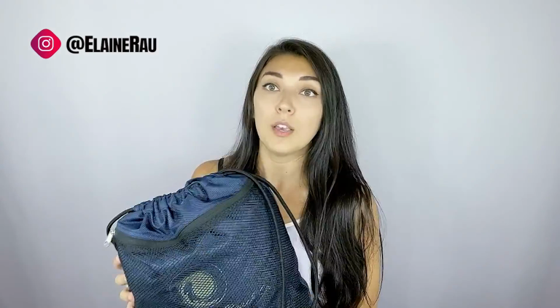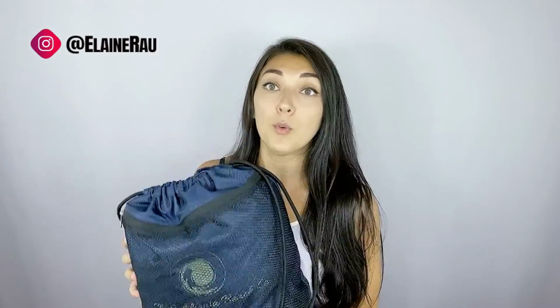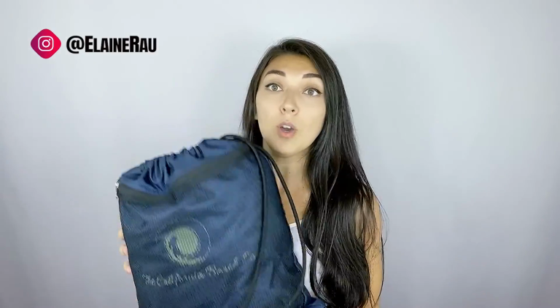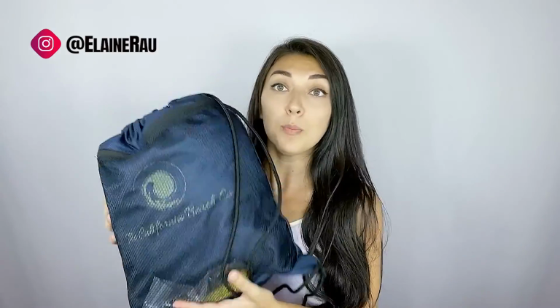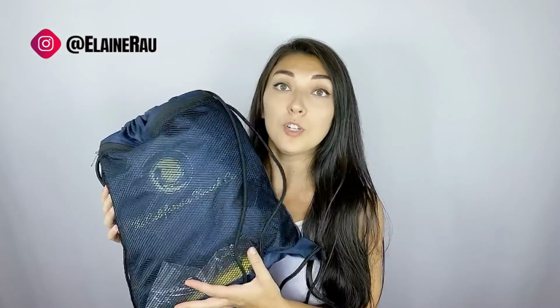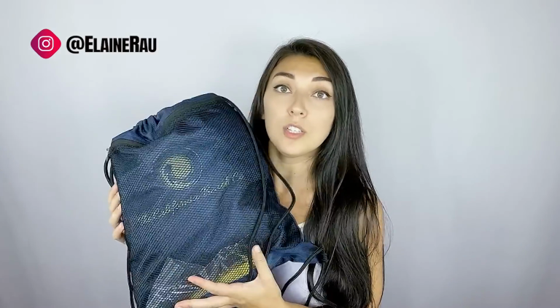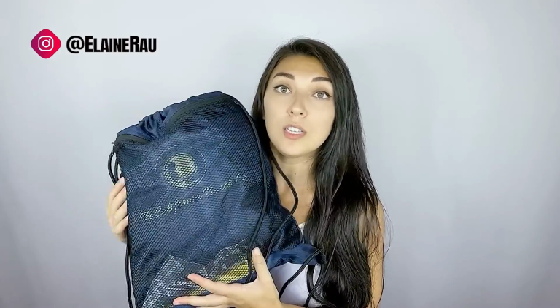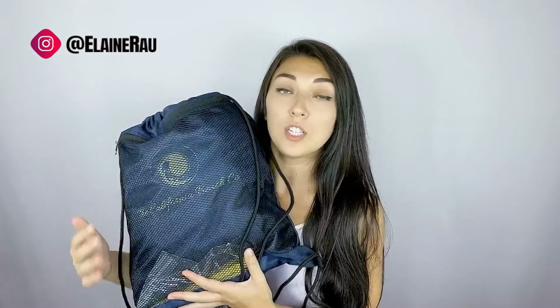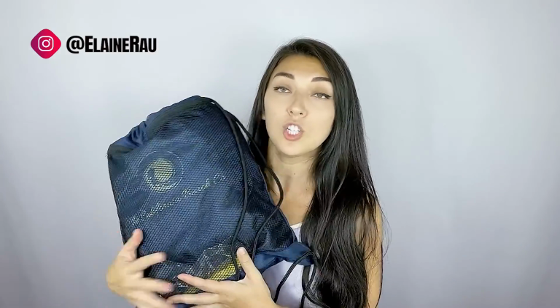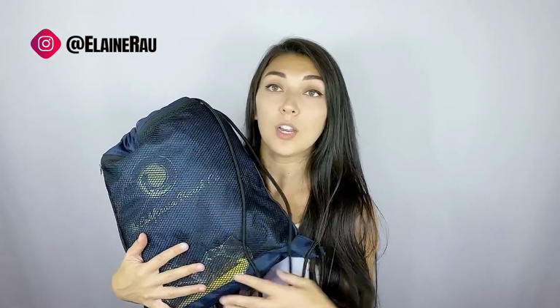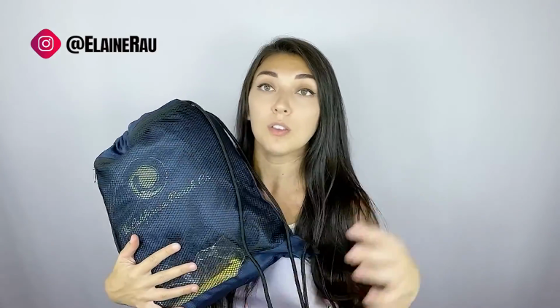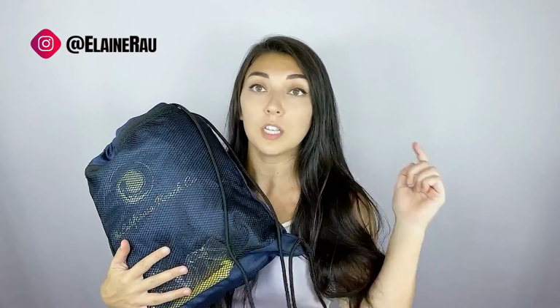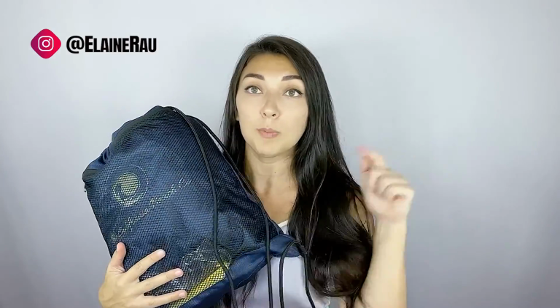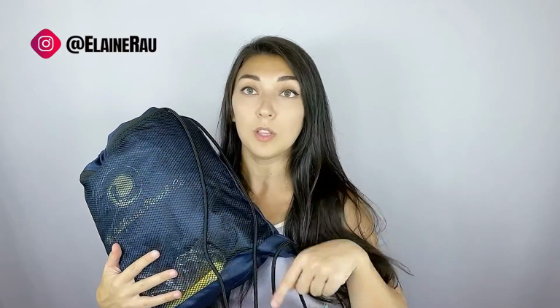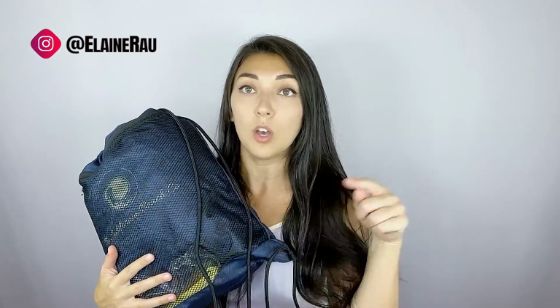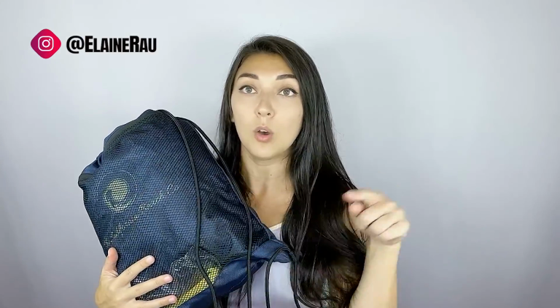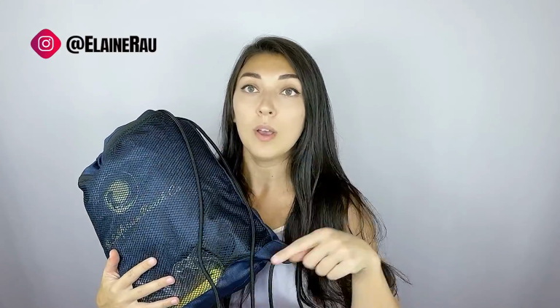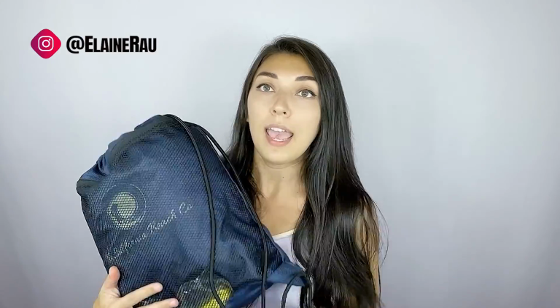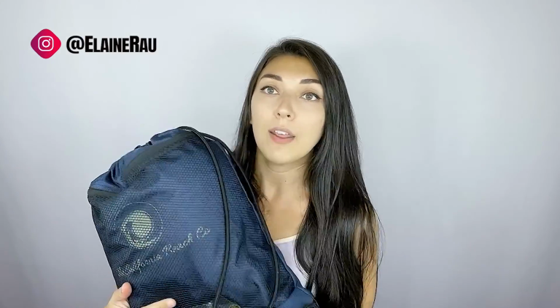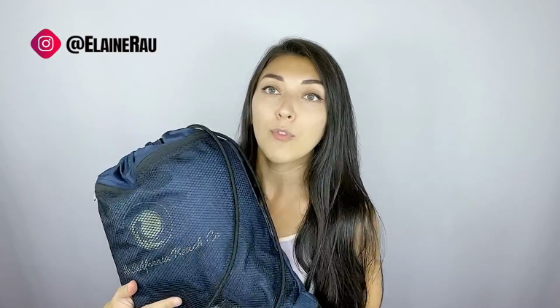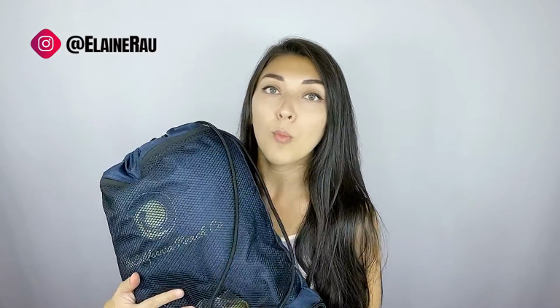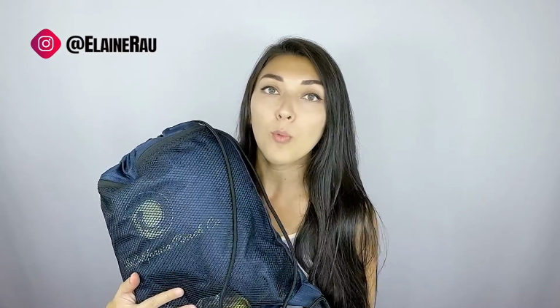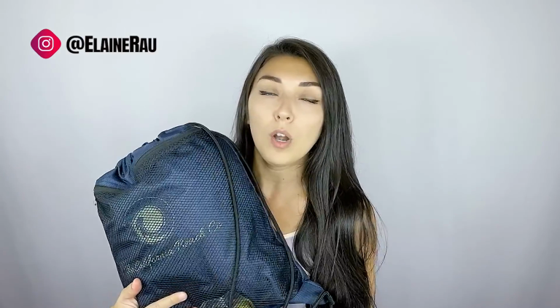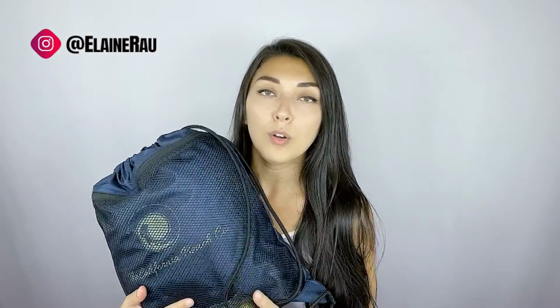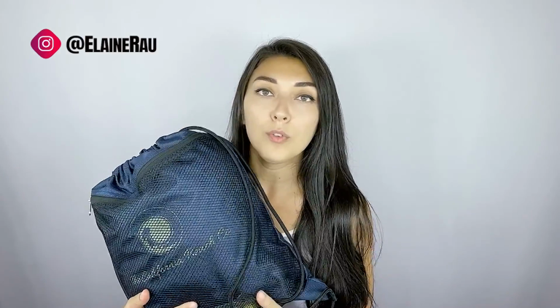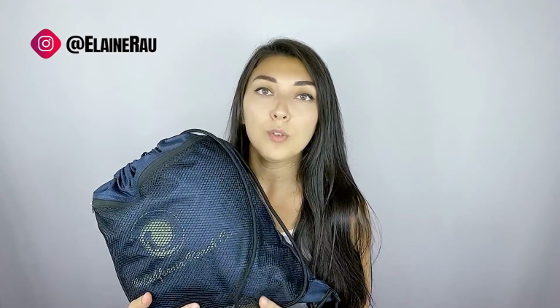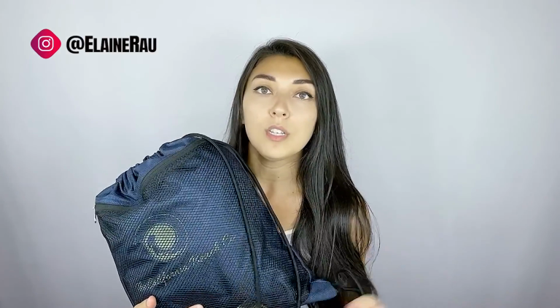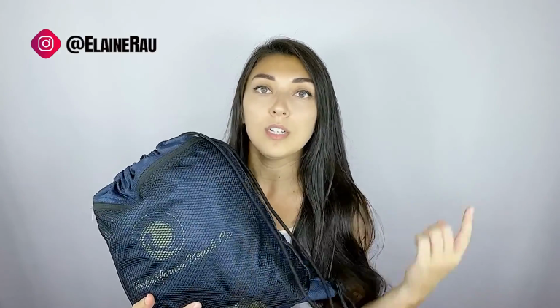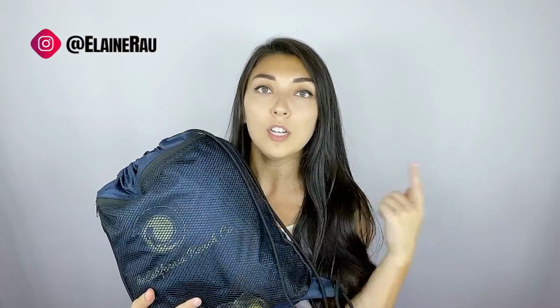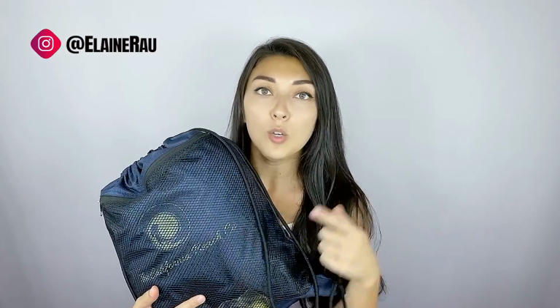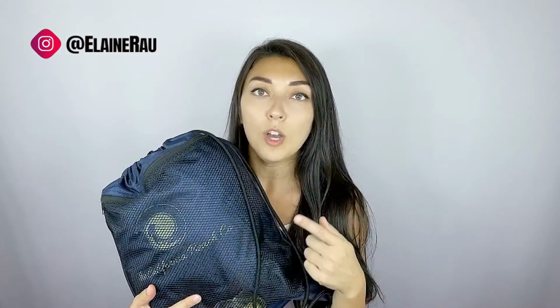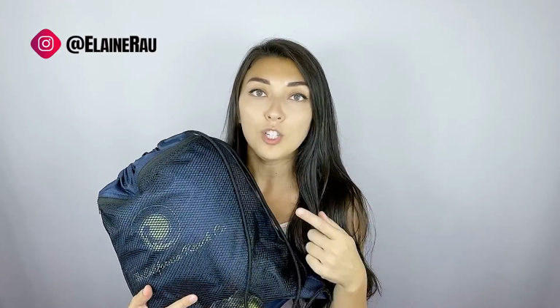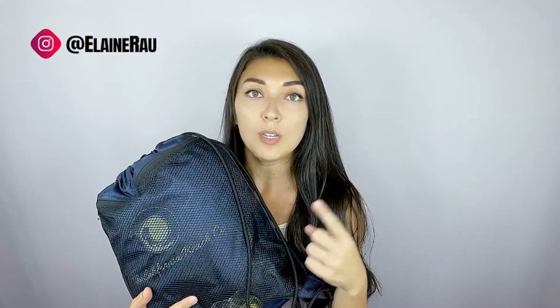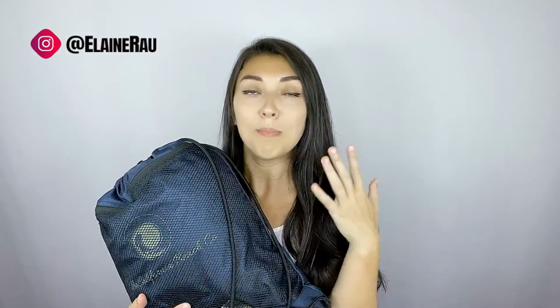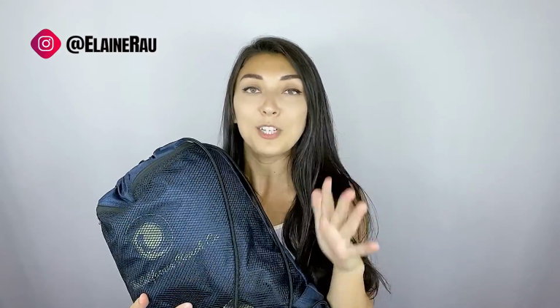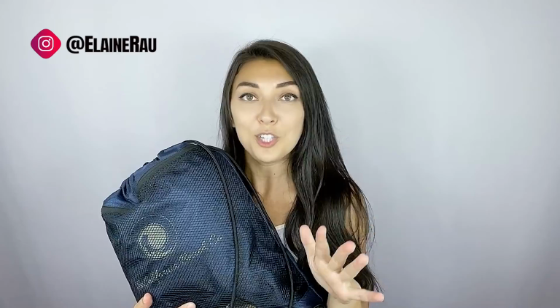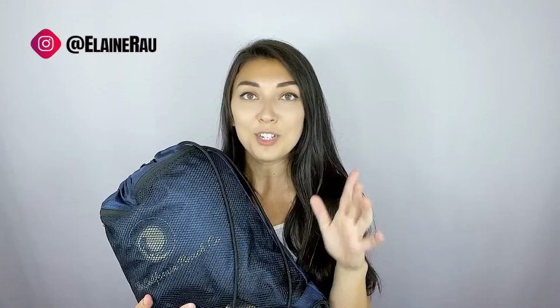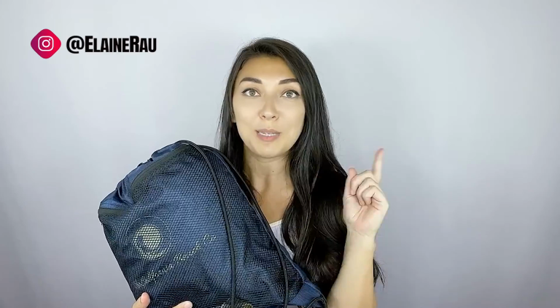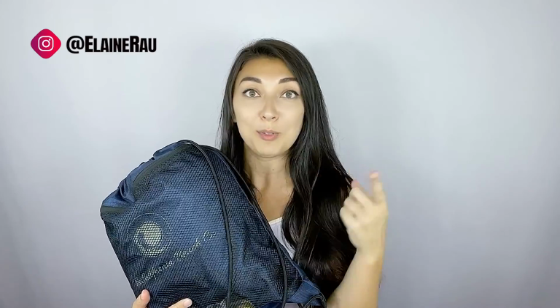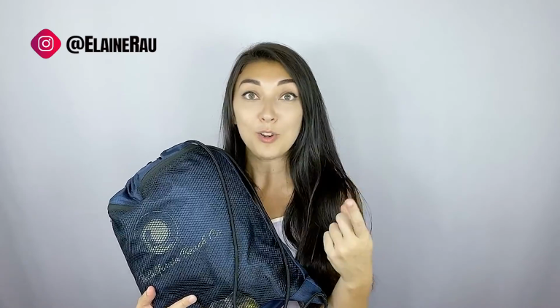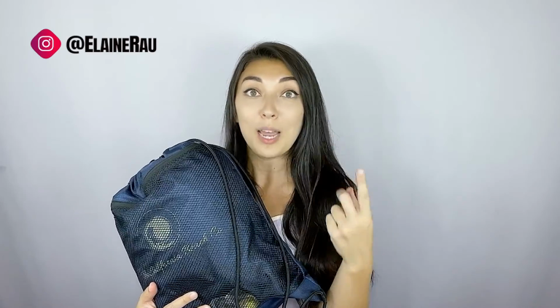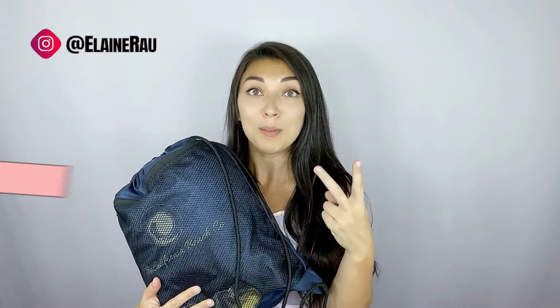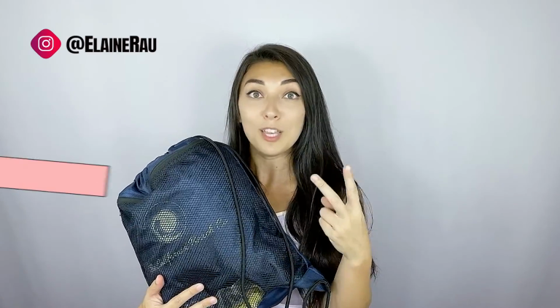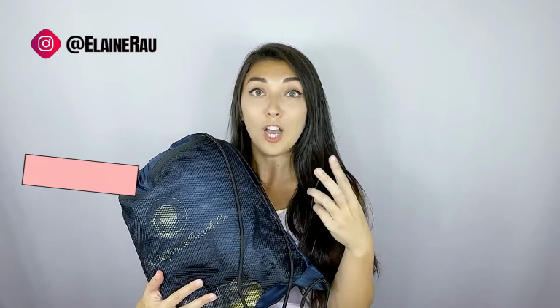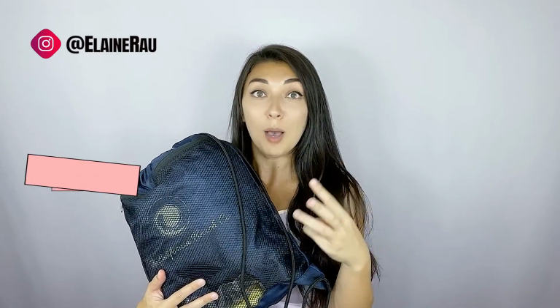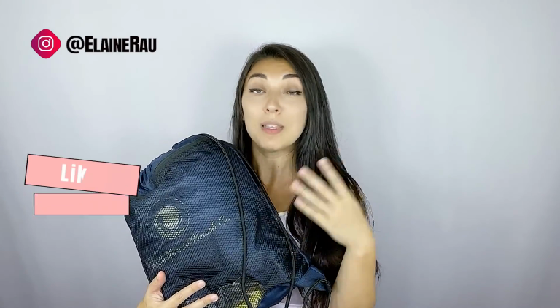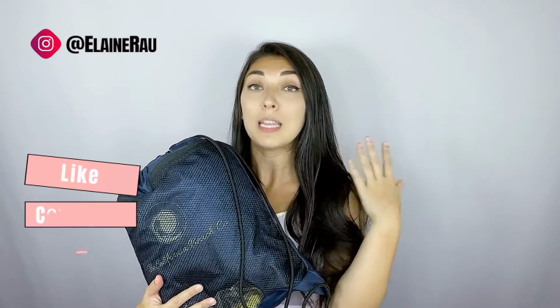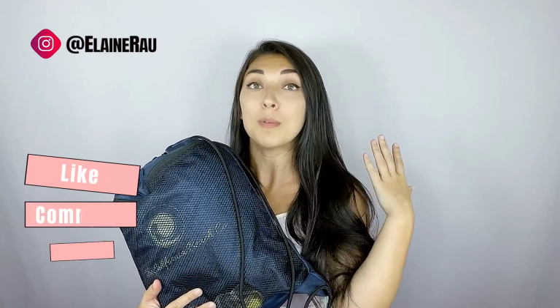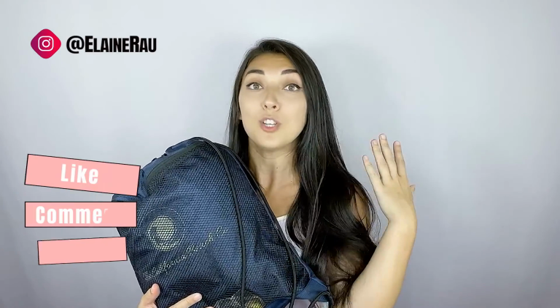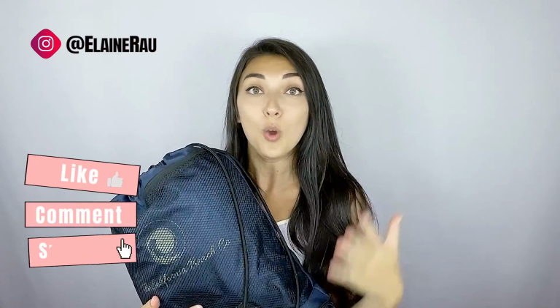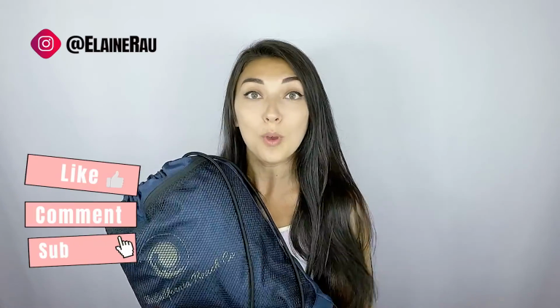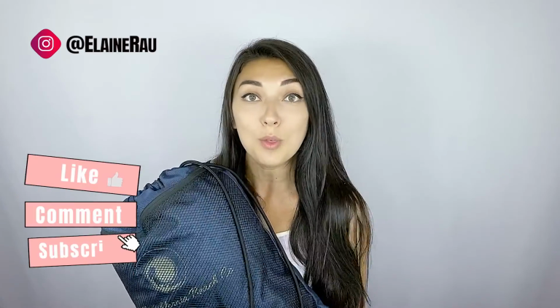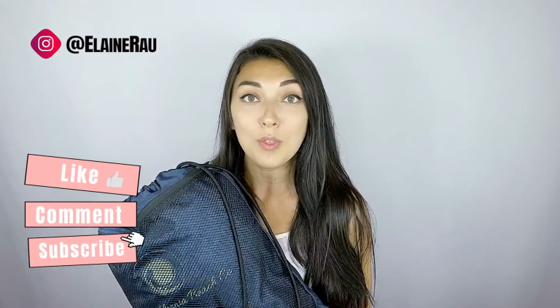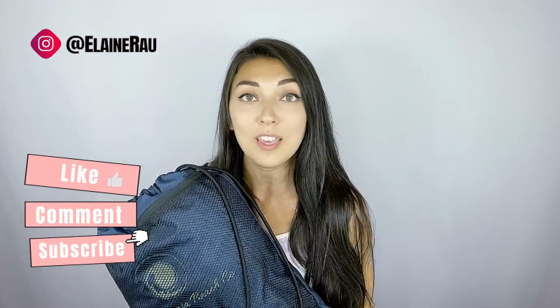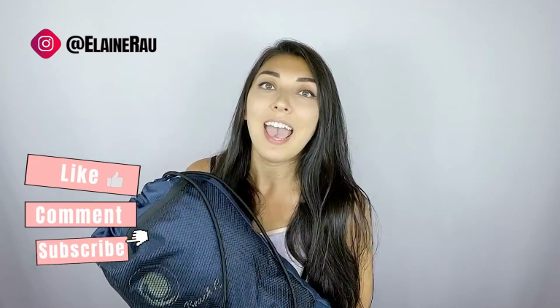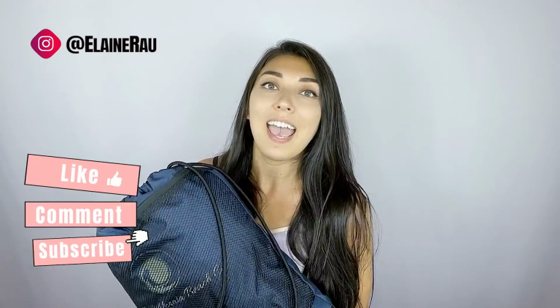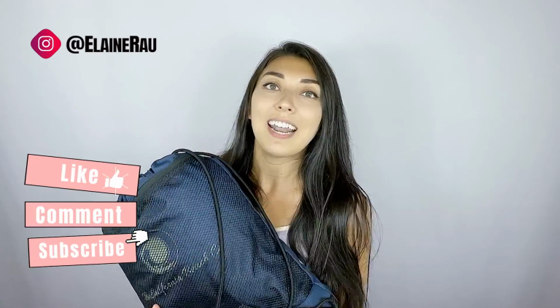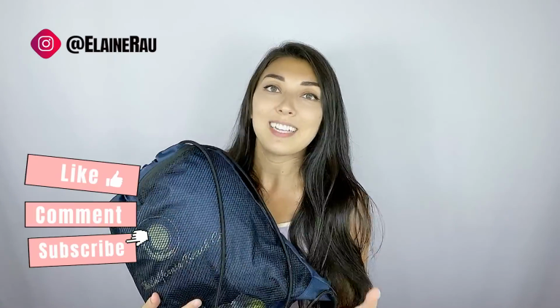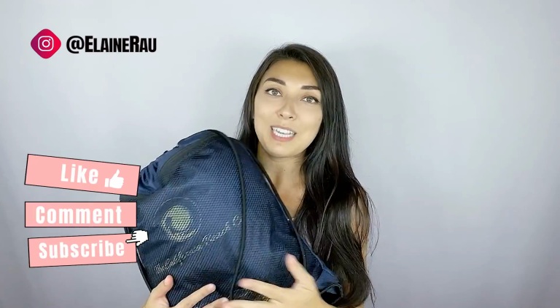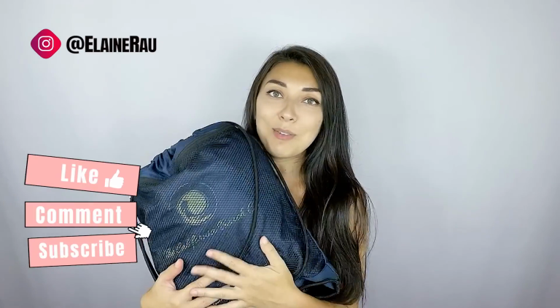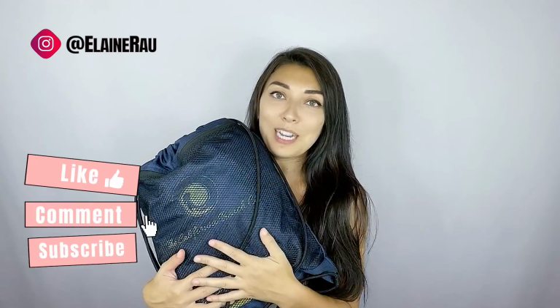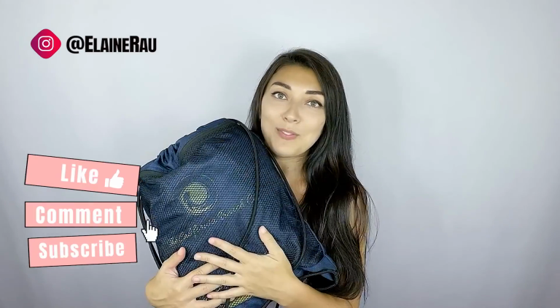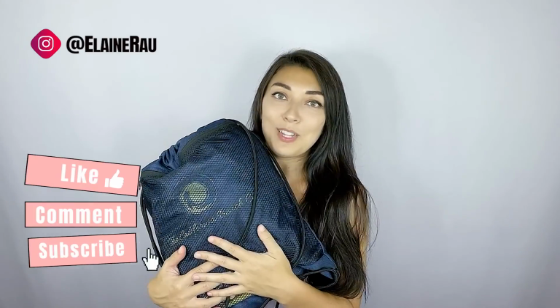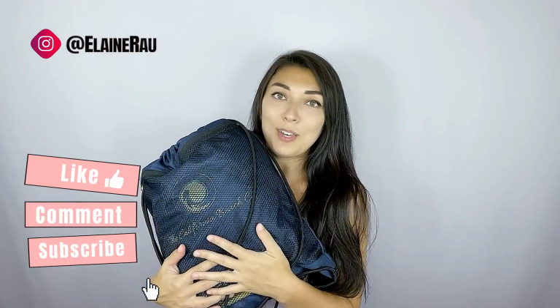If you want to purchase this, check out the links below. For more product reviews, continue watching. Make sure to subscribe, like, and comment — let me know what you think, and I'll see you in the next video.